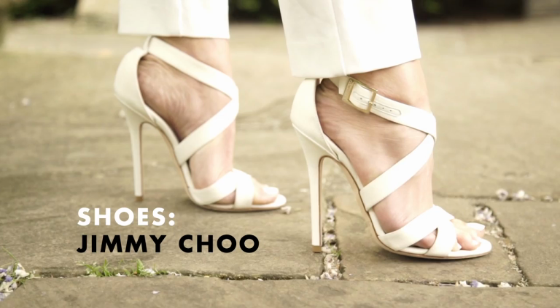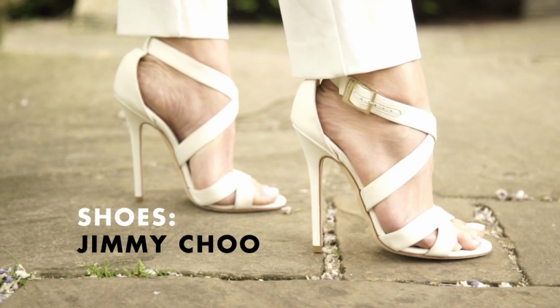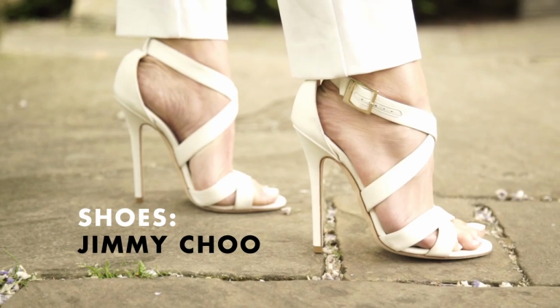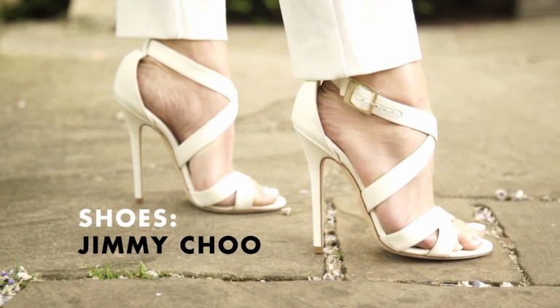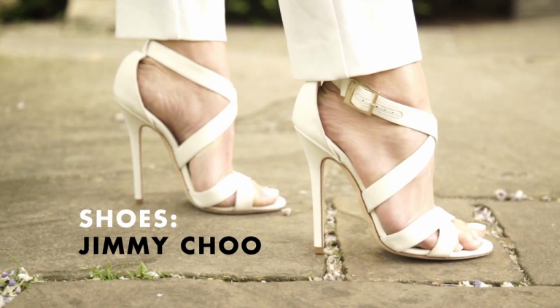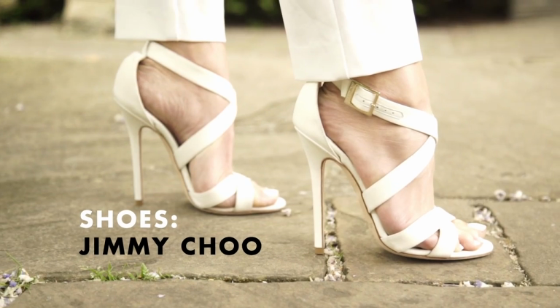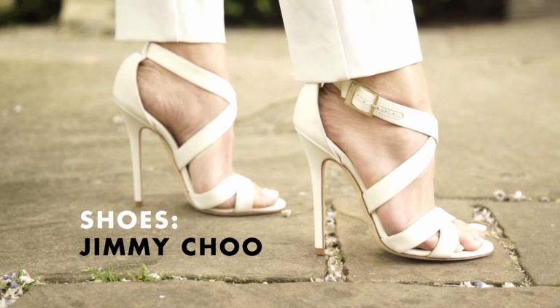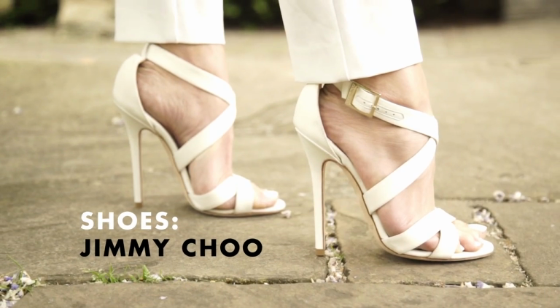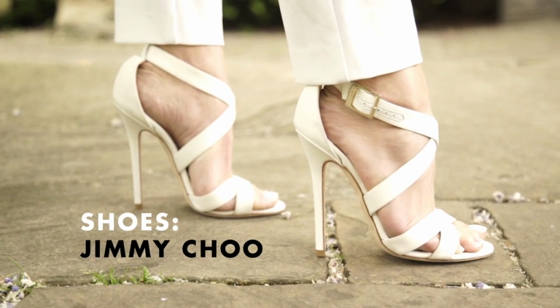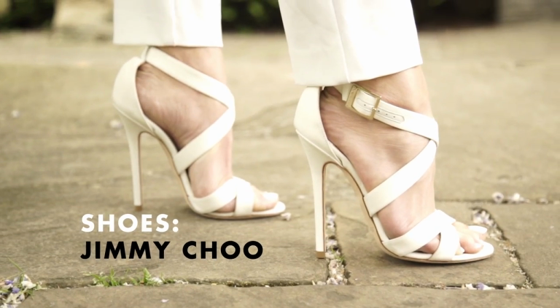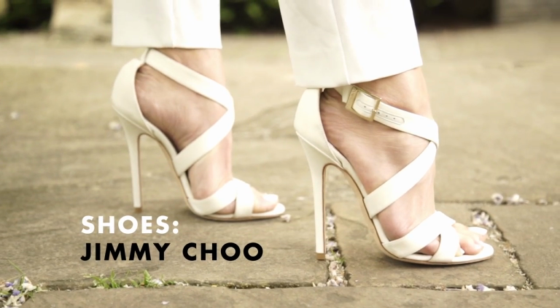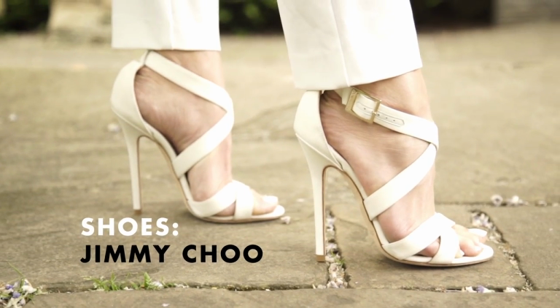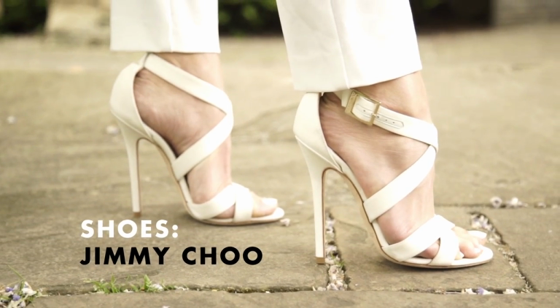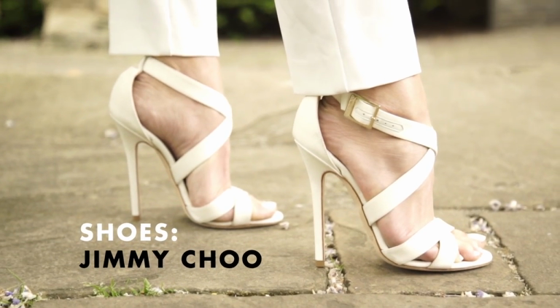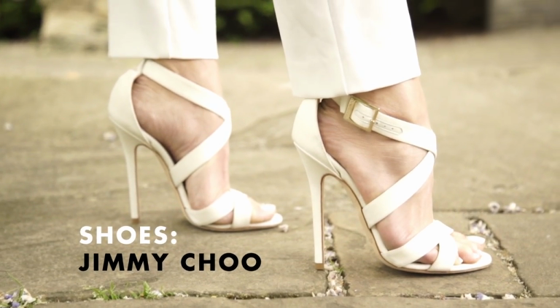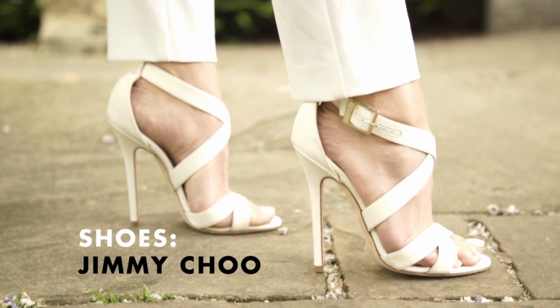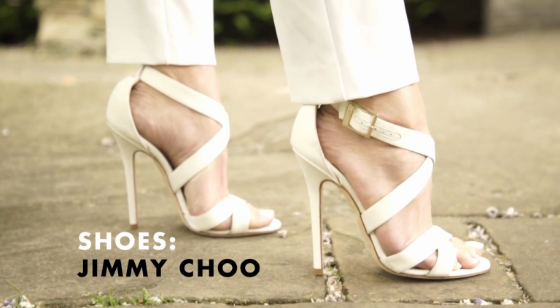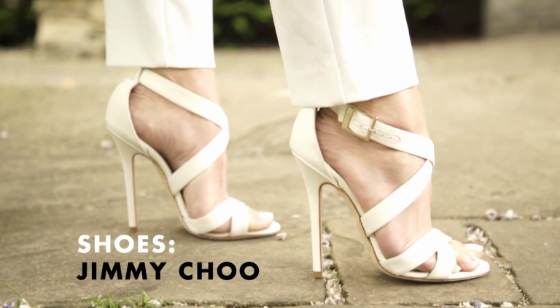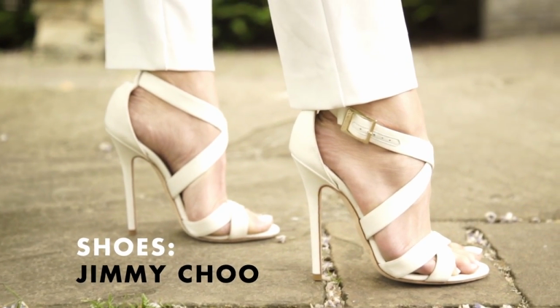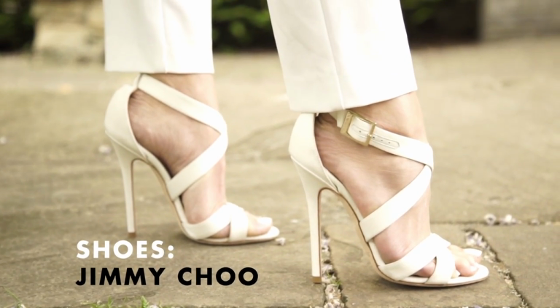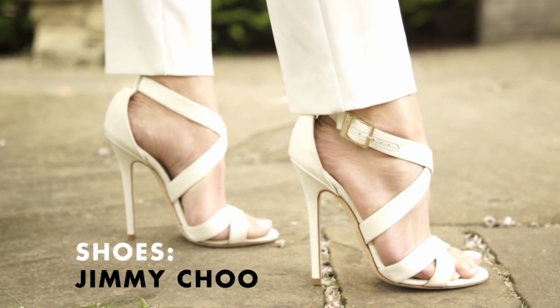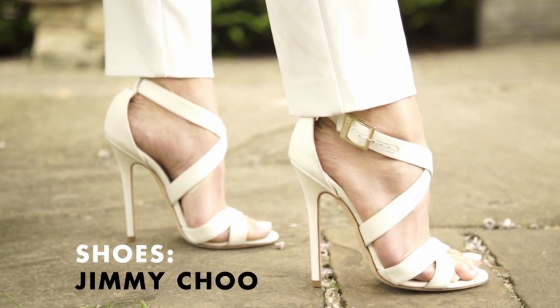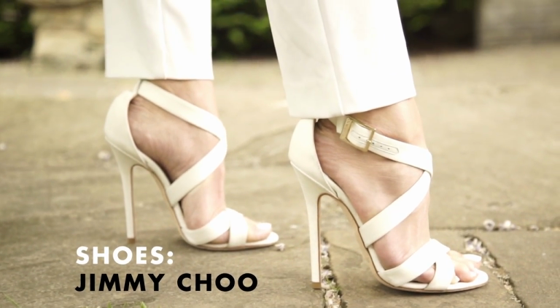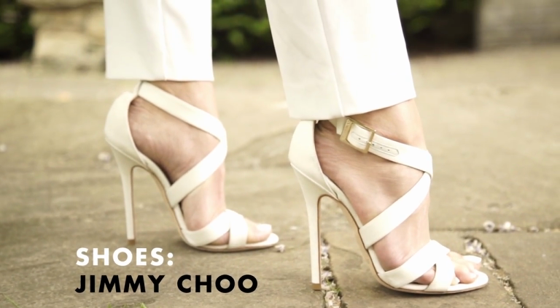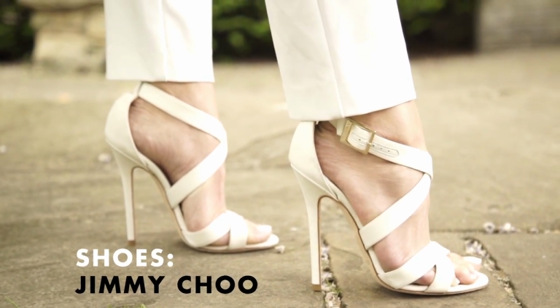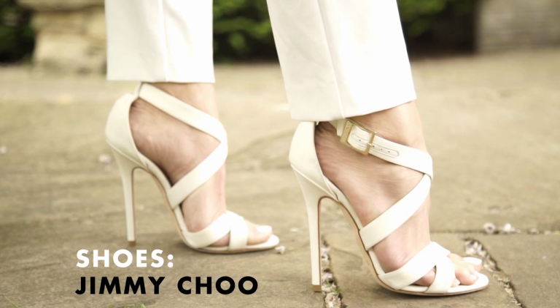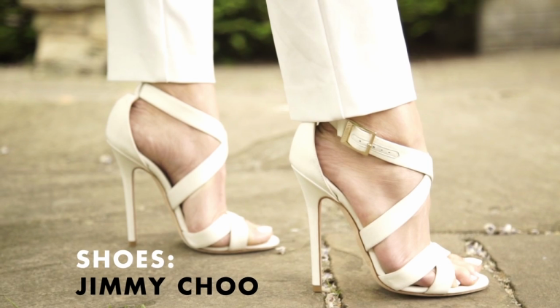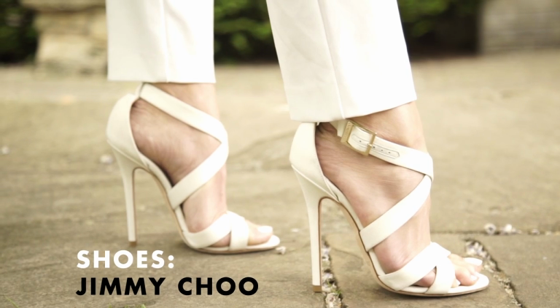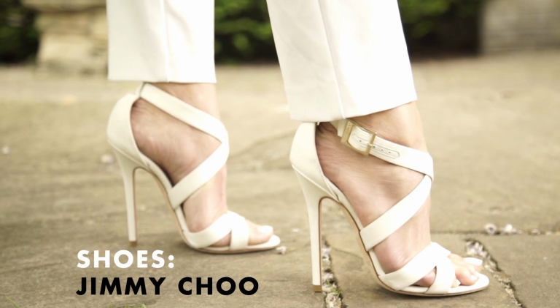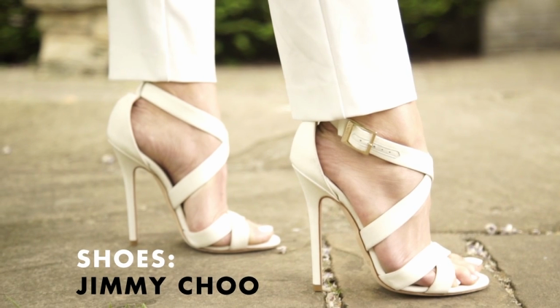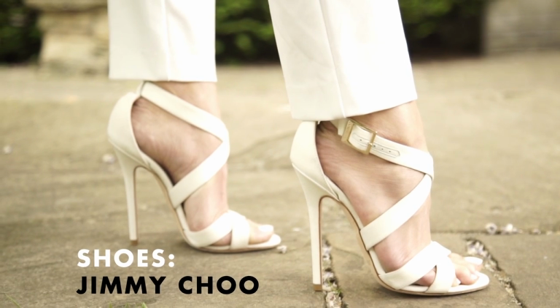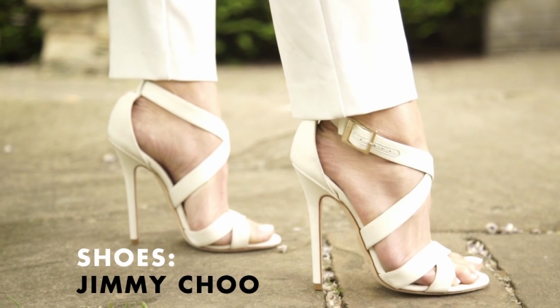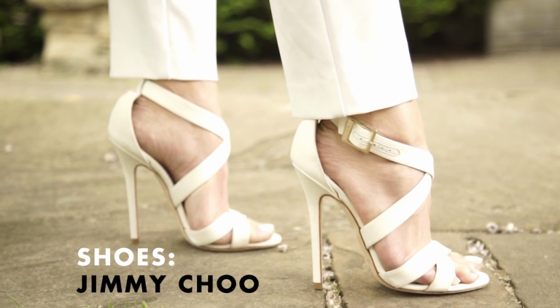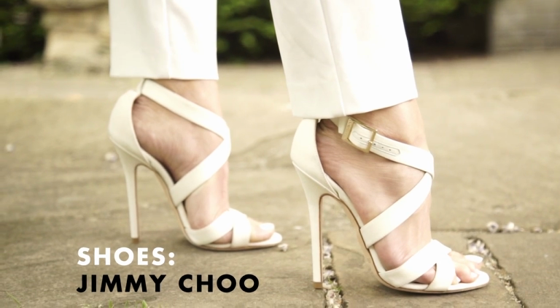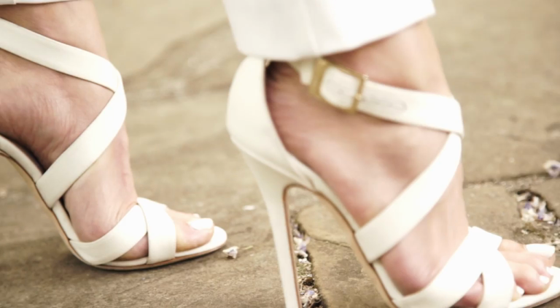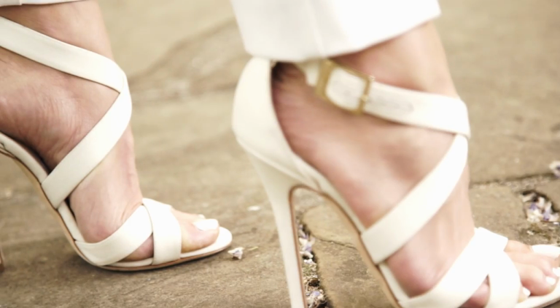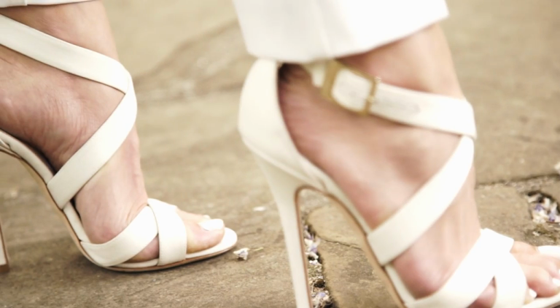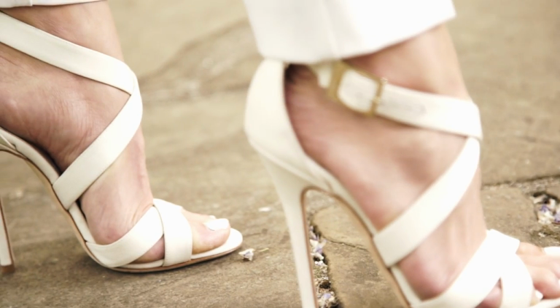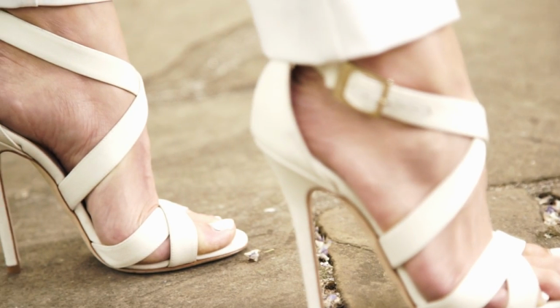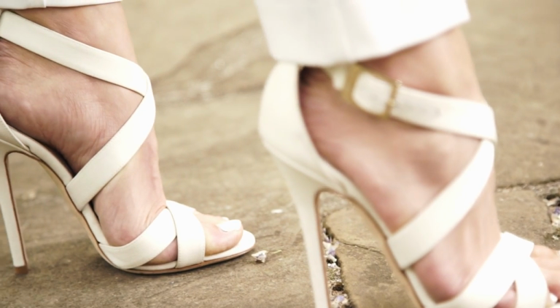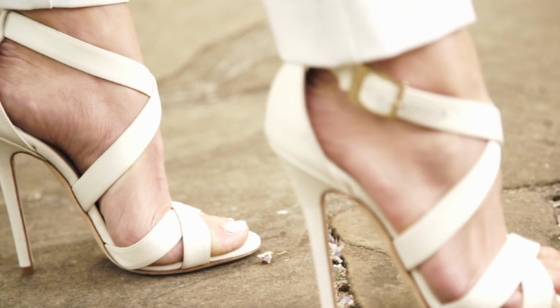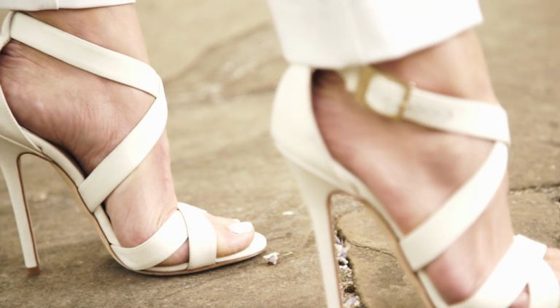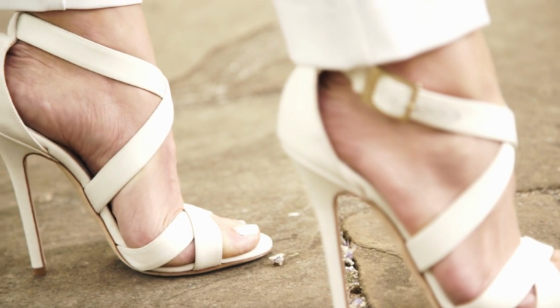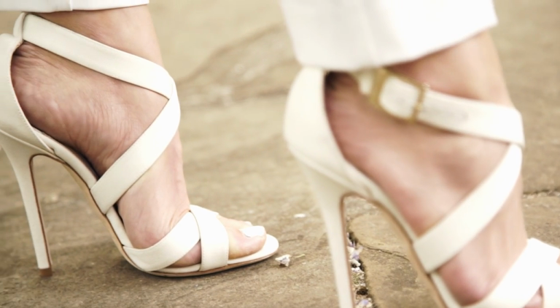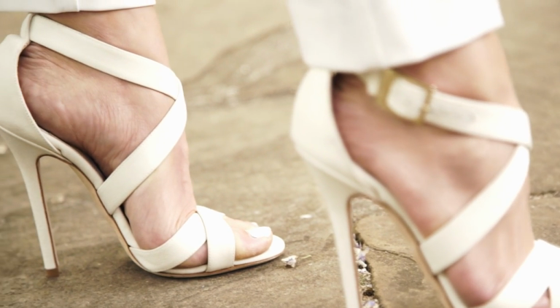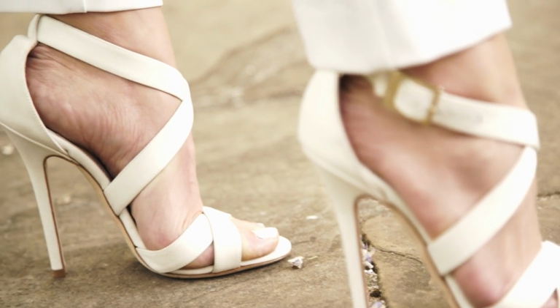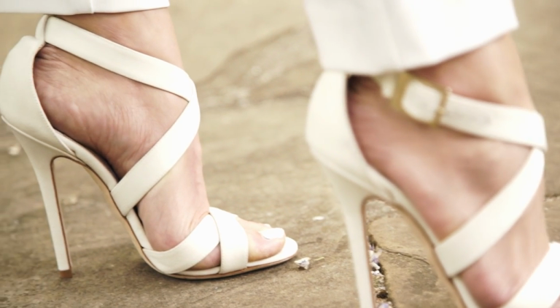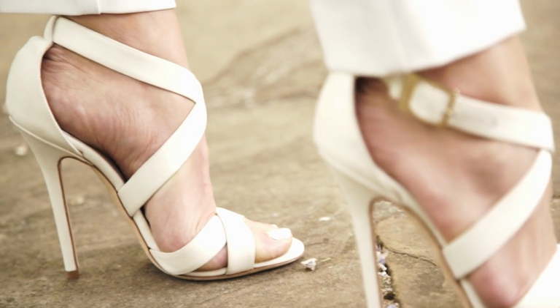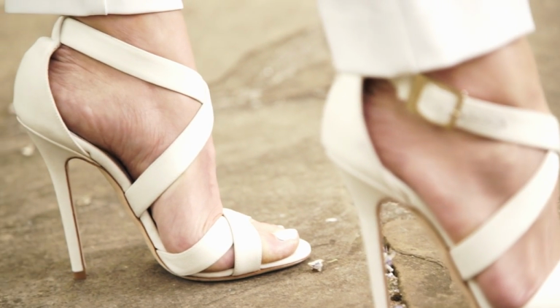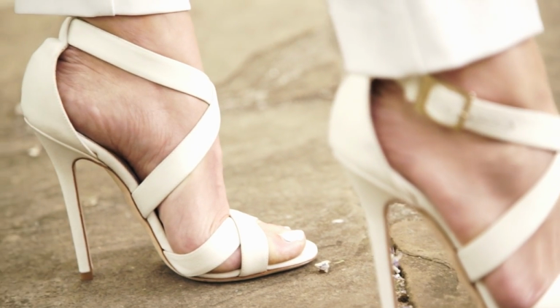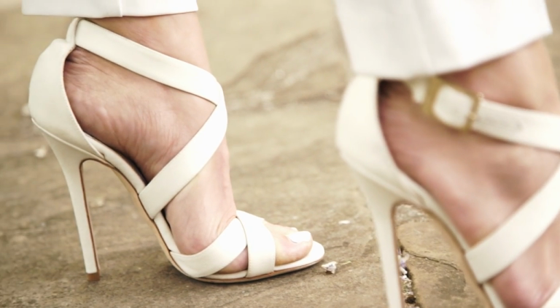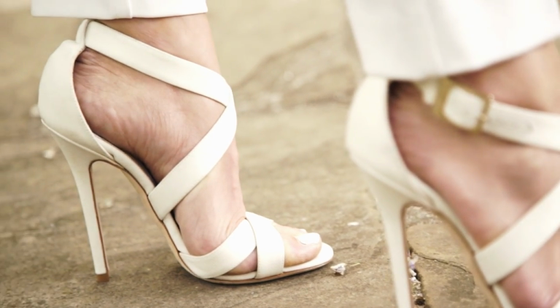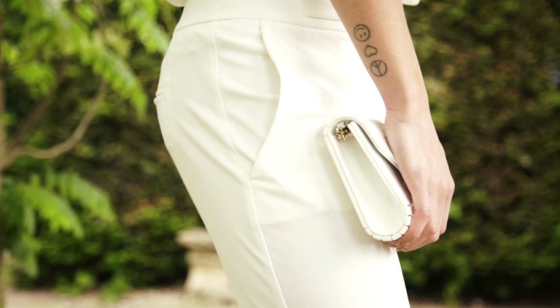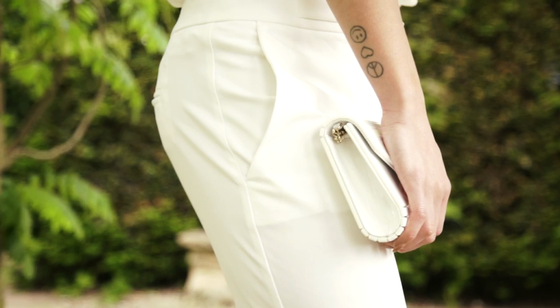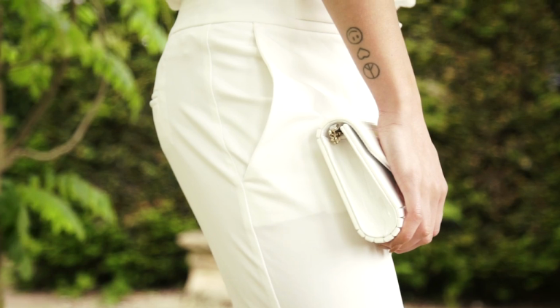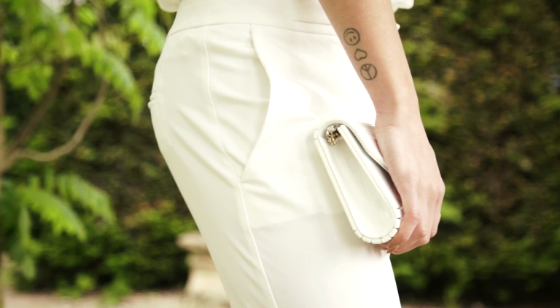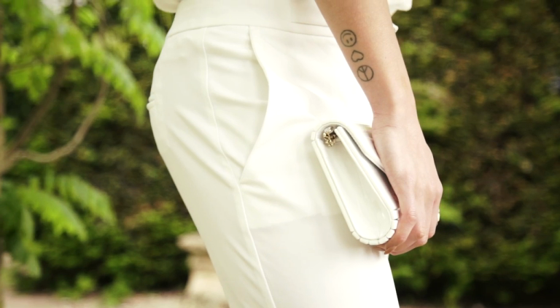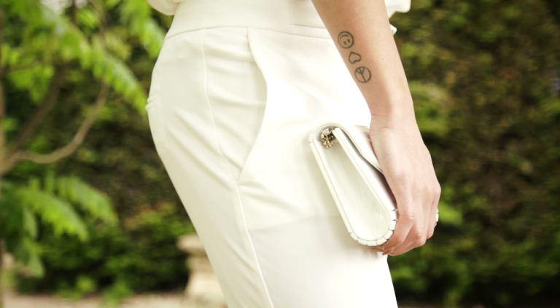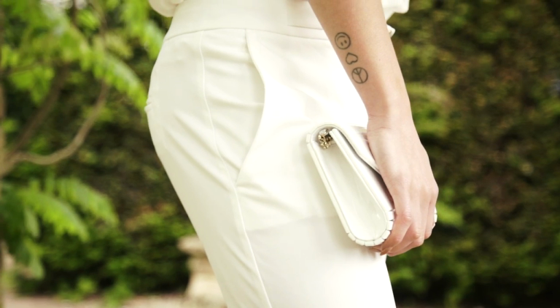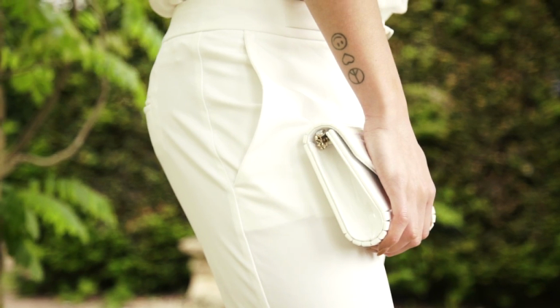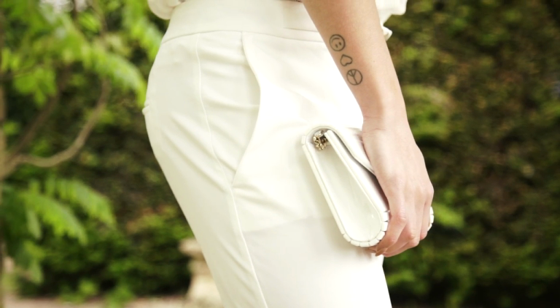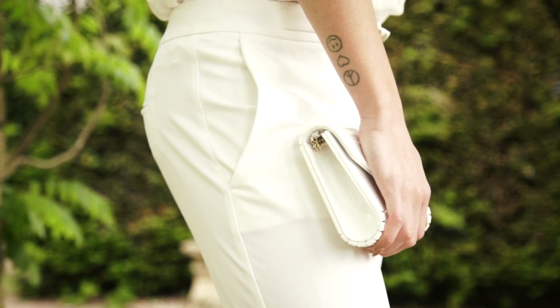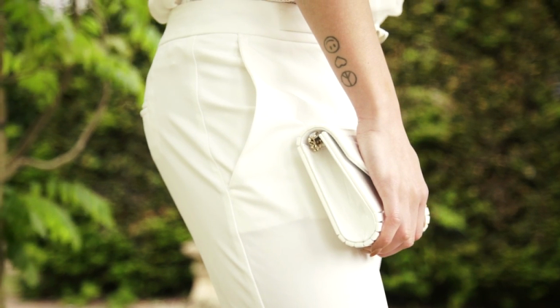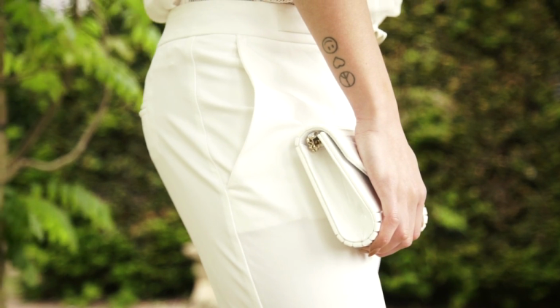The sandals keep it really dressy and really girly. So although you're wearing trousers, you're not going to feel like you're too dressed down if everyone else is wearing a skirt or a dress.